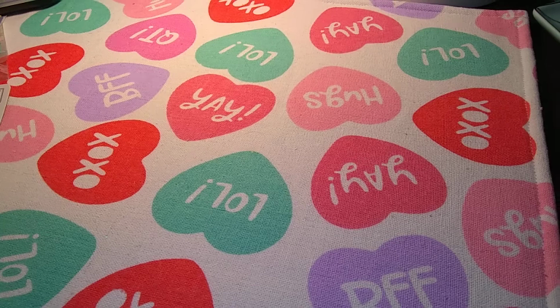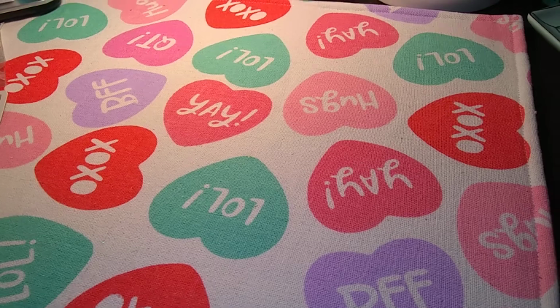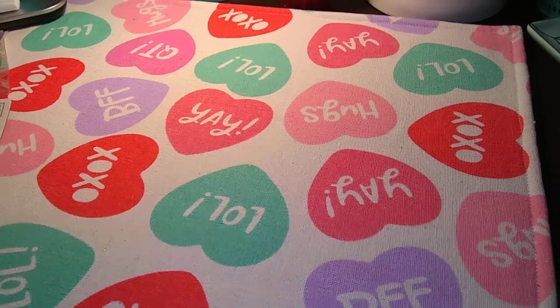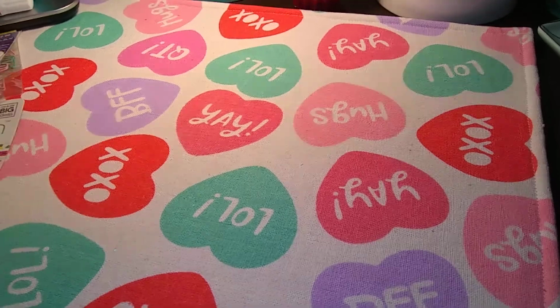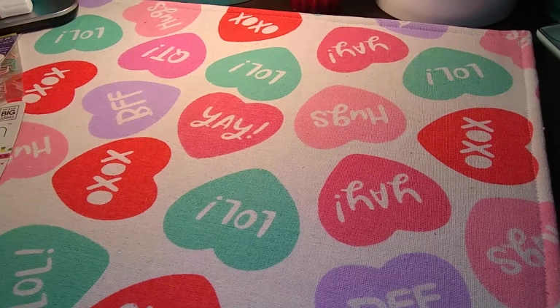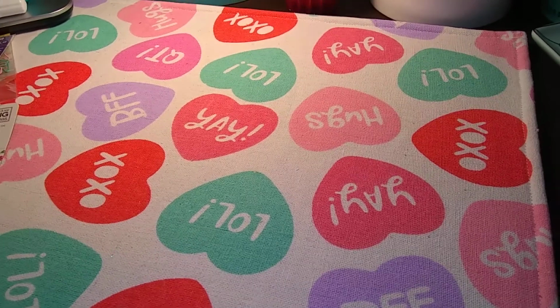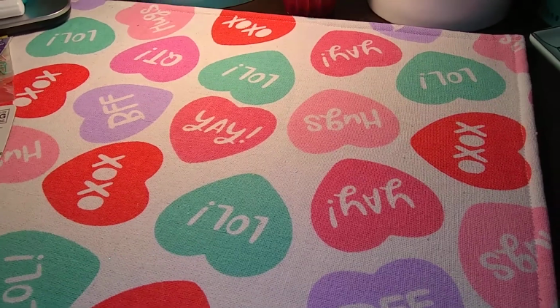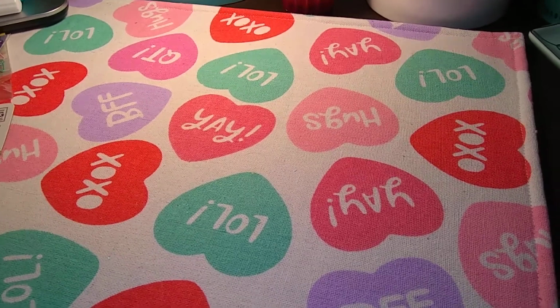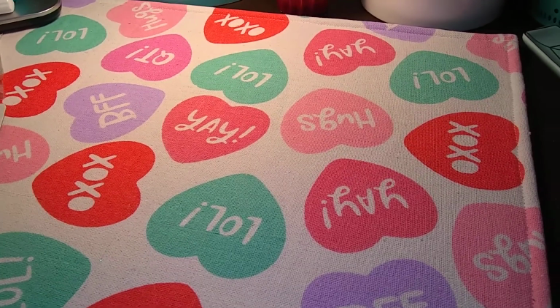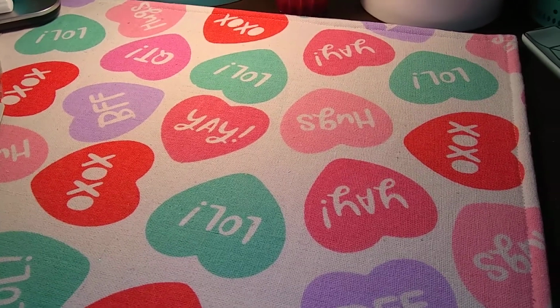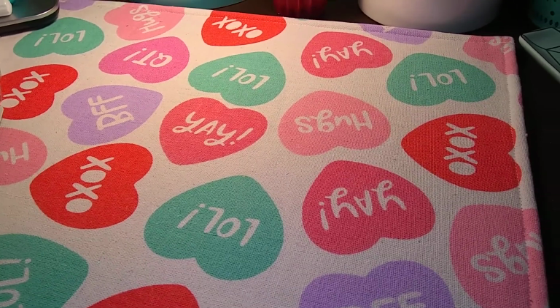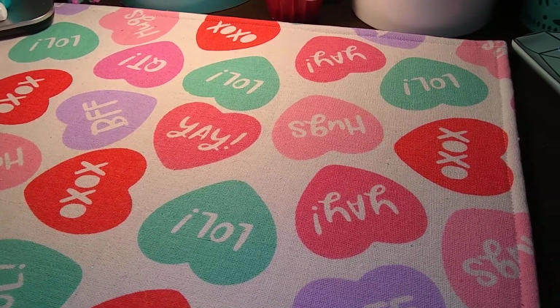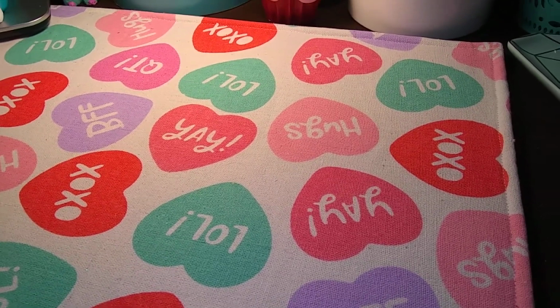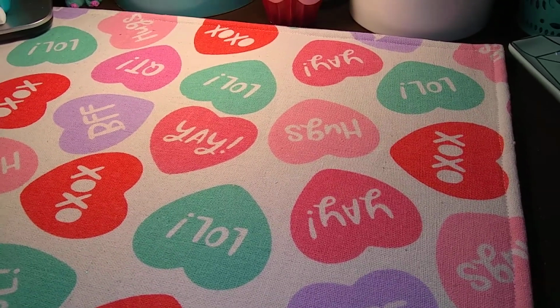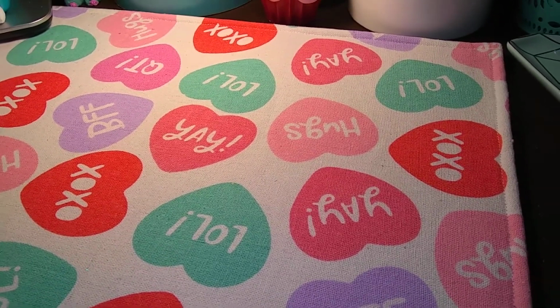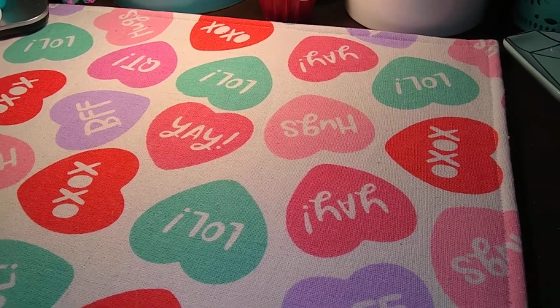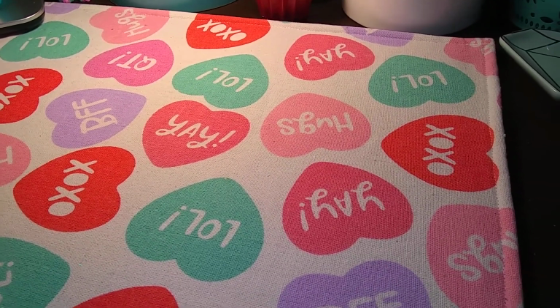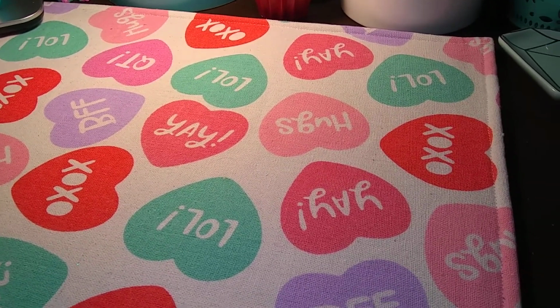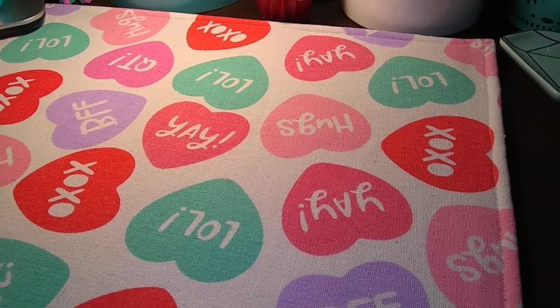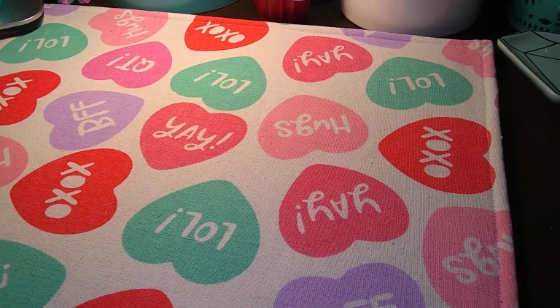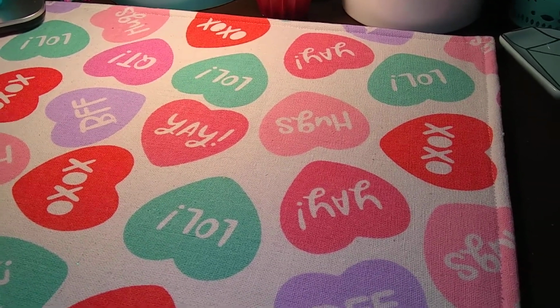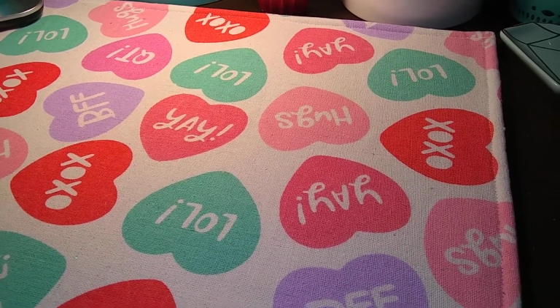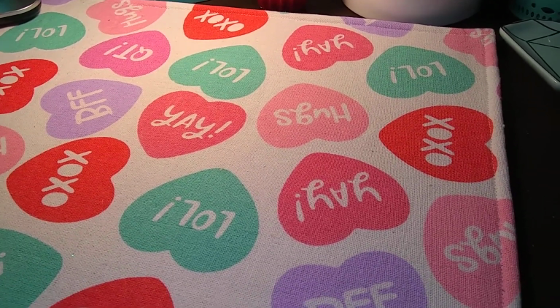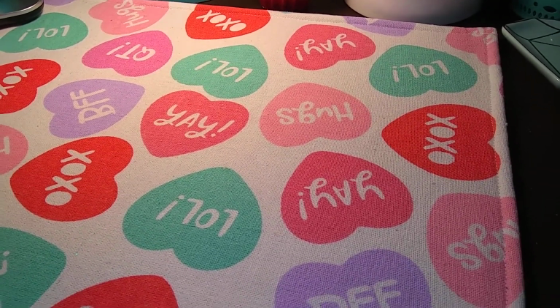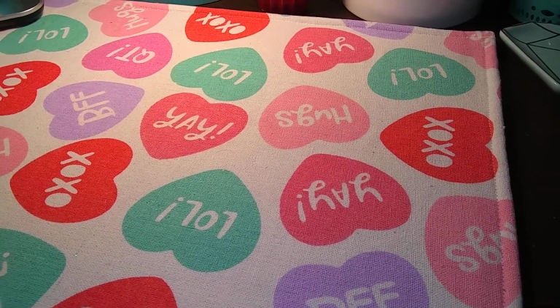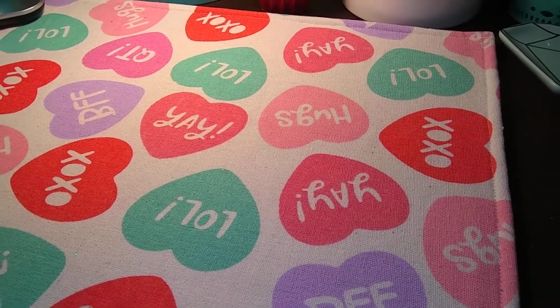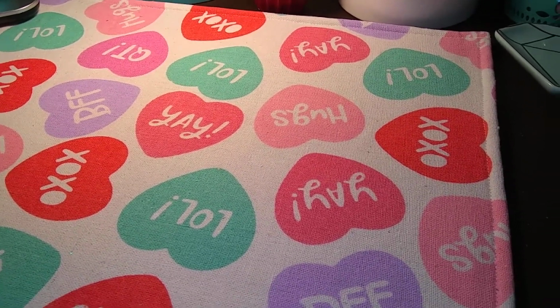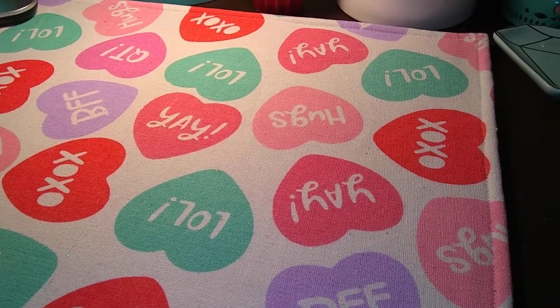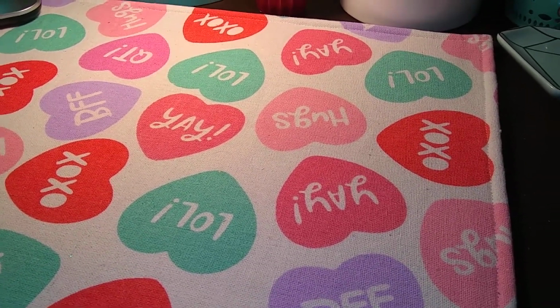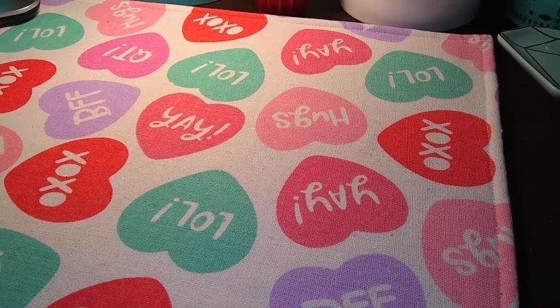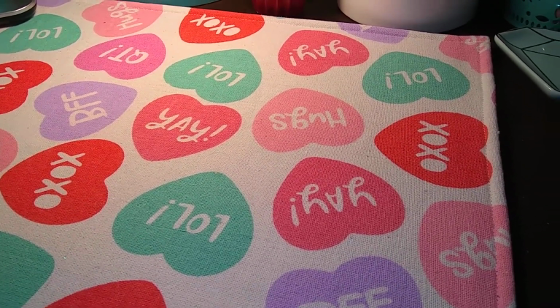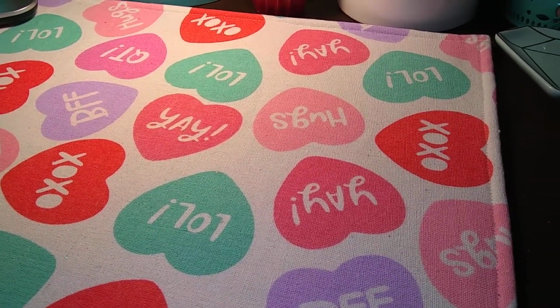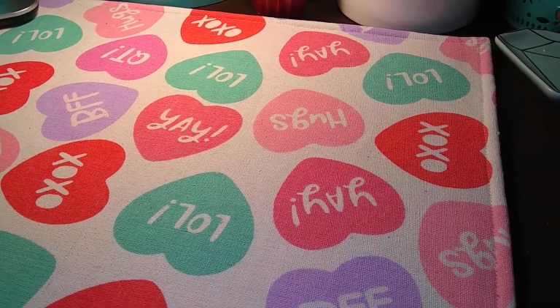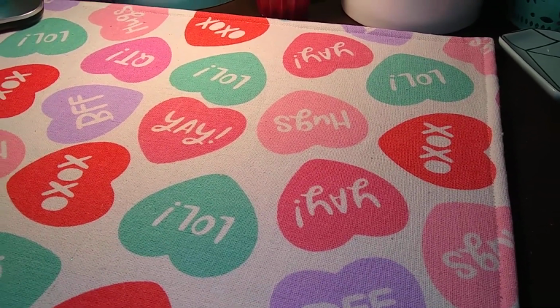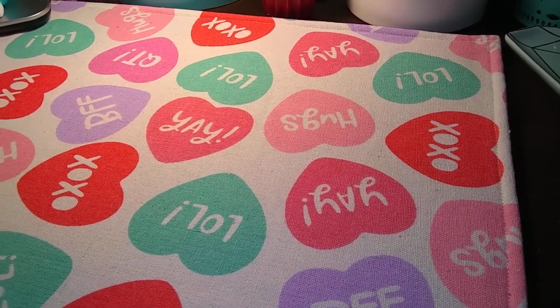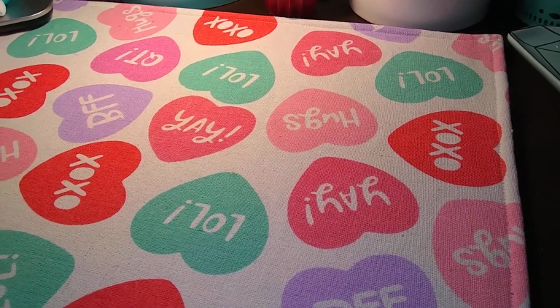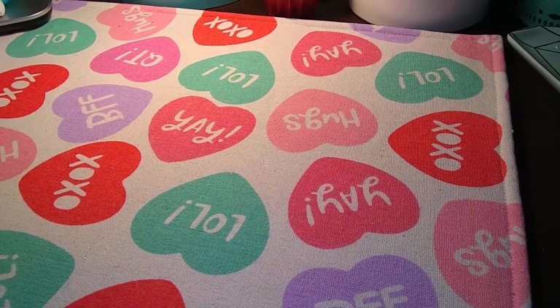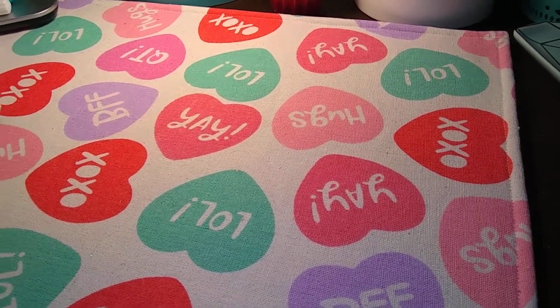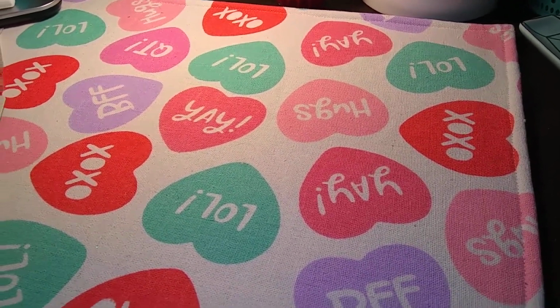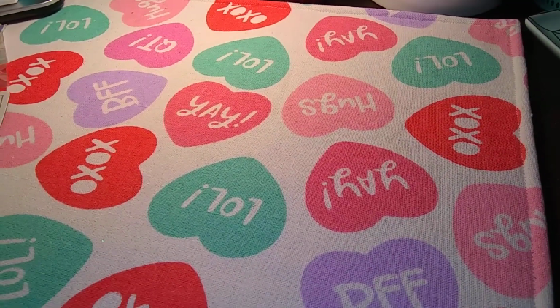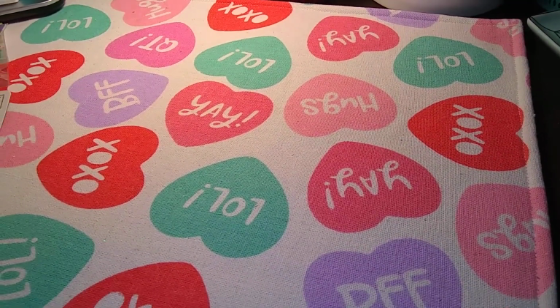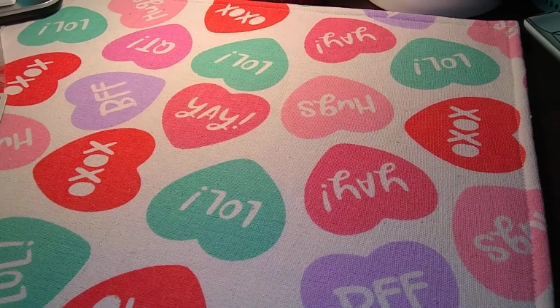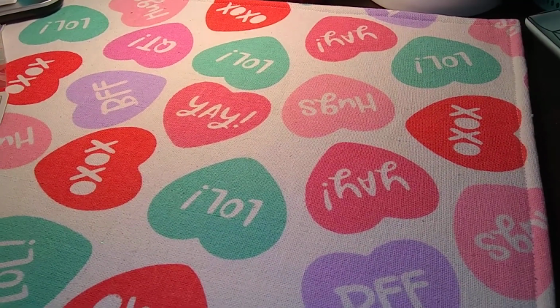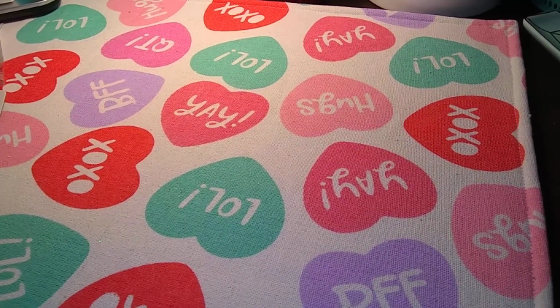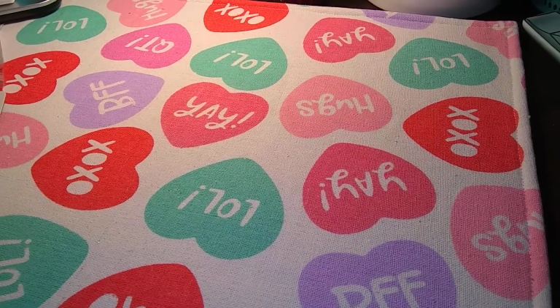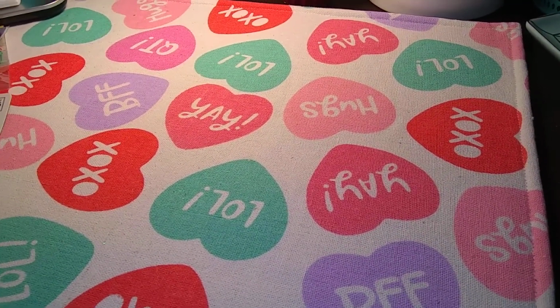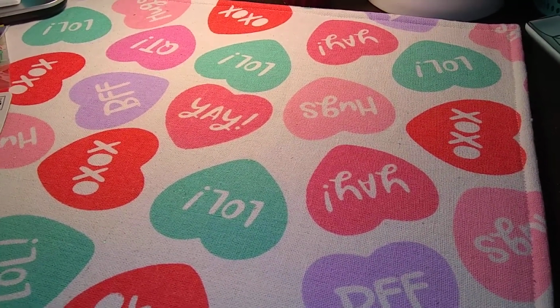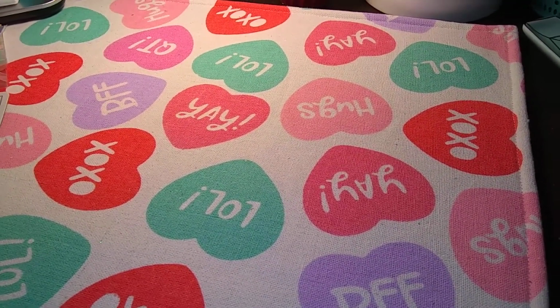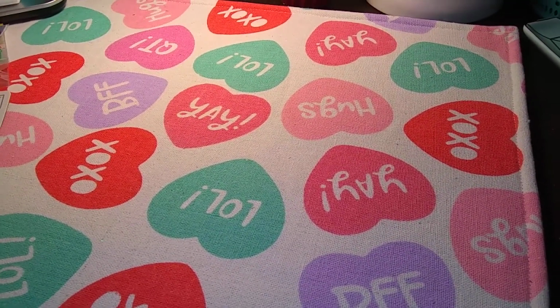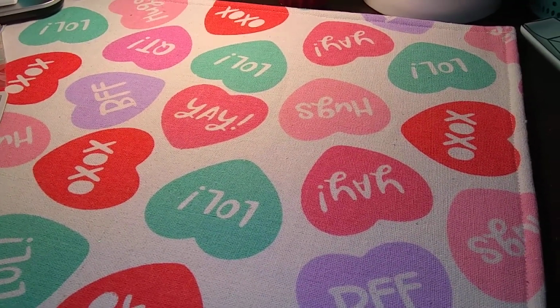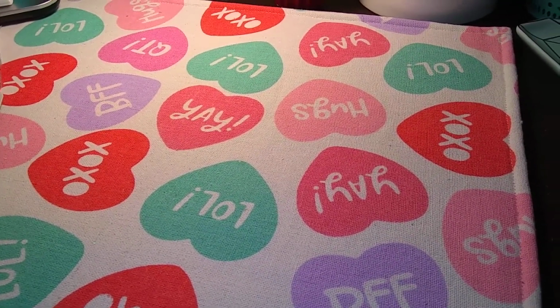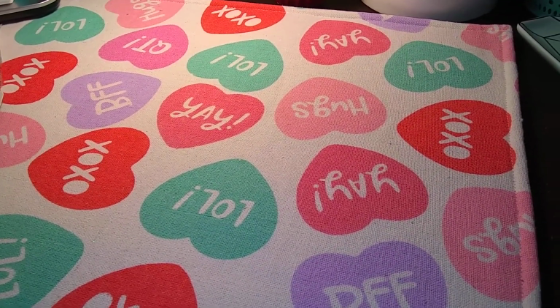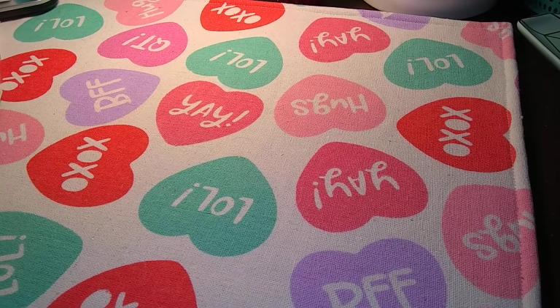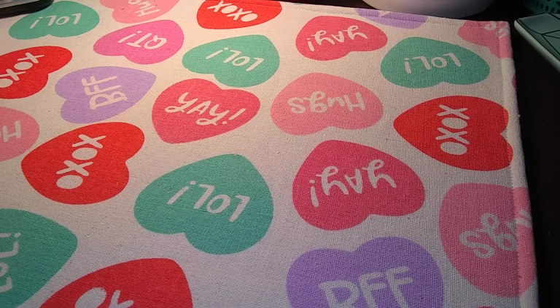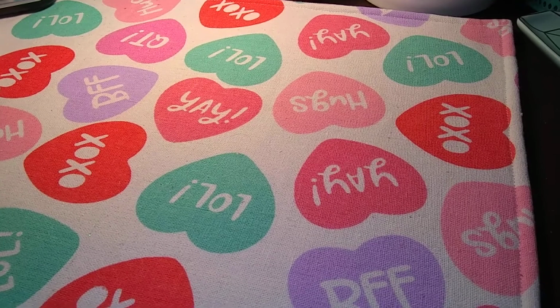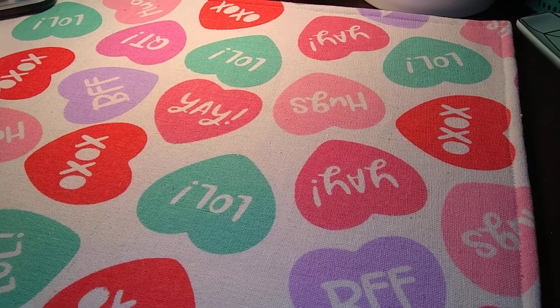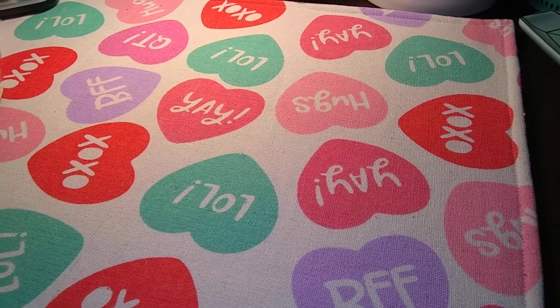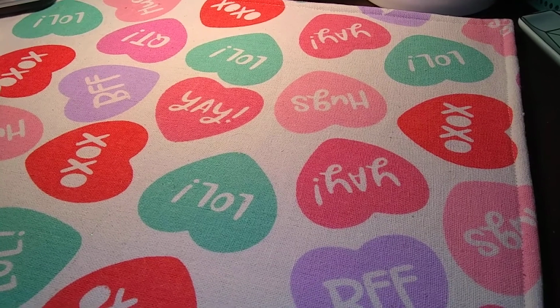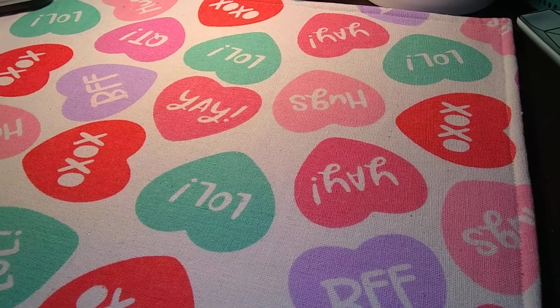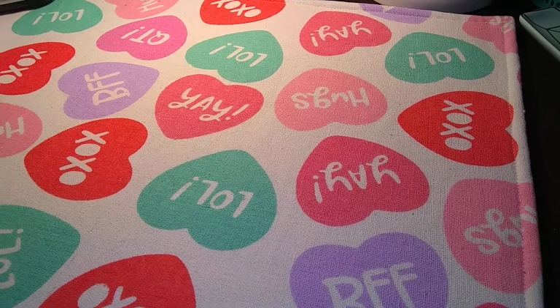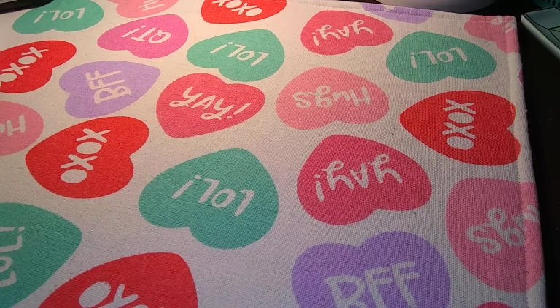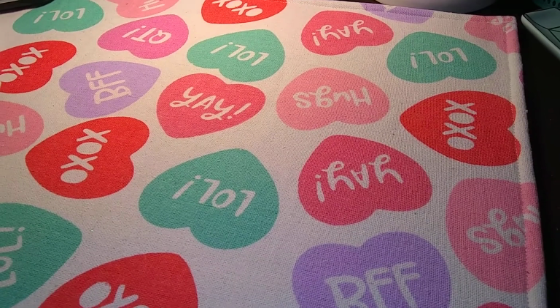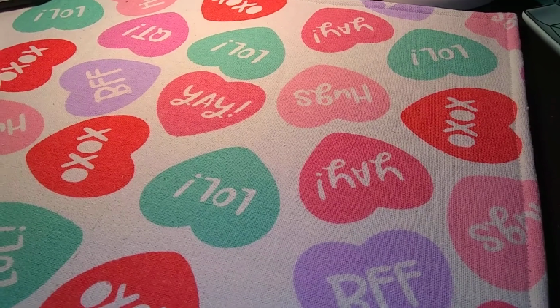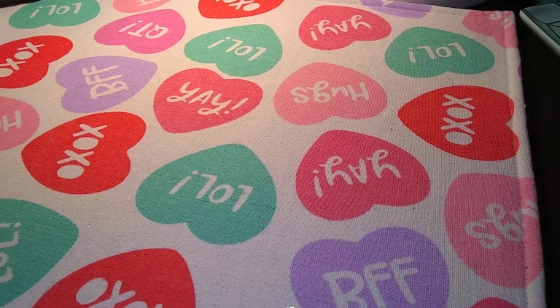Hi guys, I just wanted to show you a few things that I picked up from Michael's tonight. It's just going to be a quick haul.